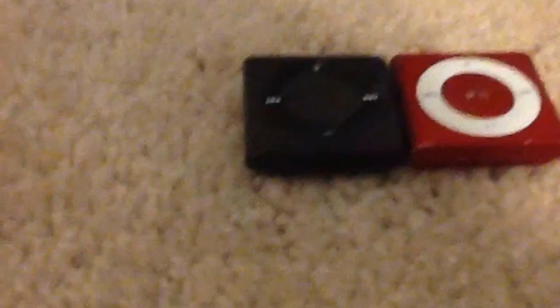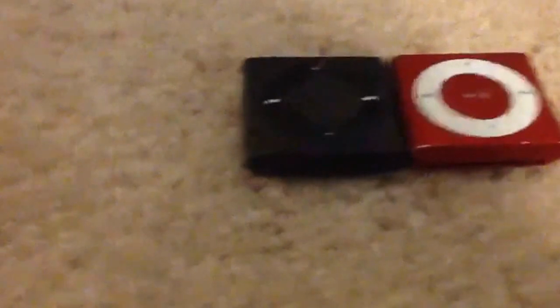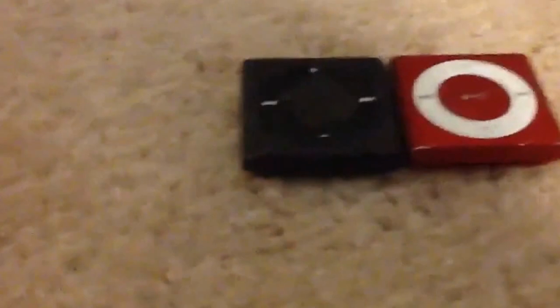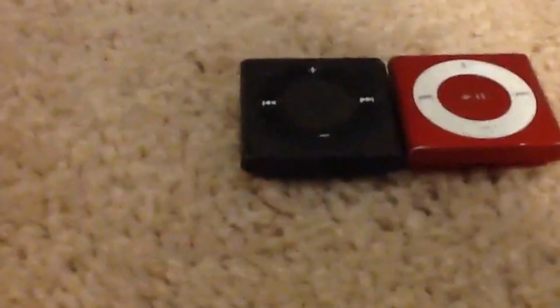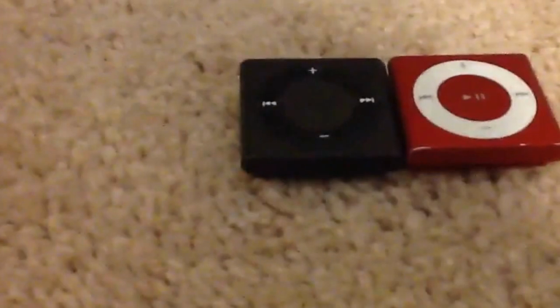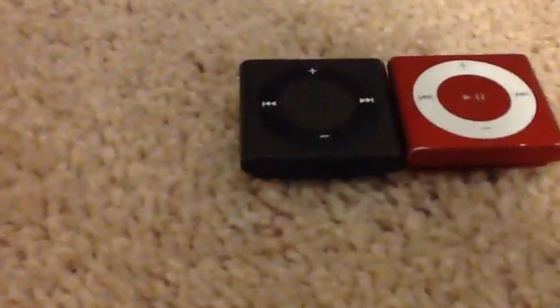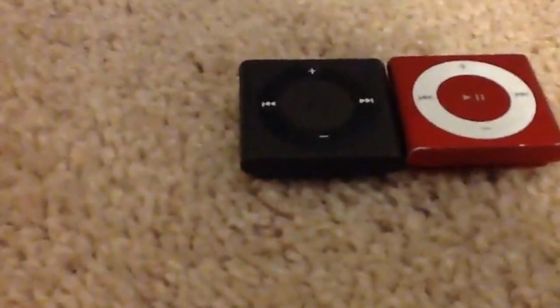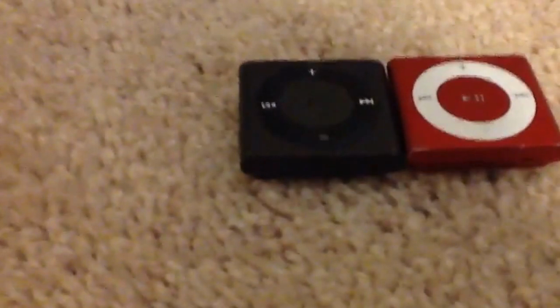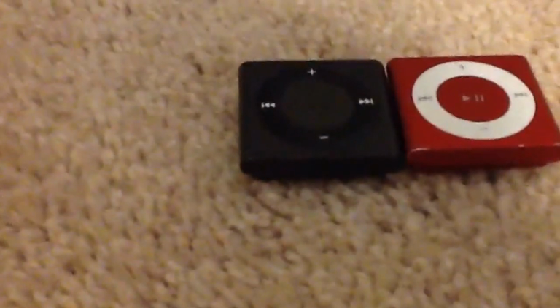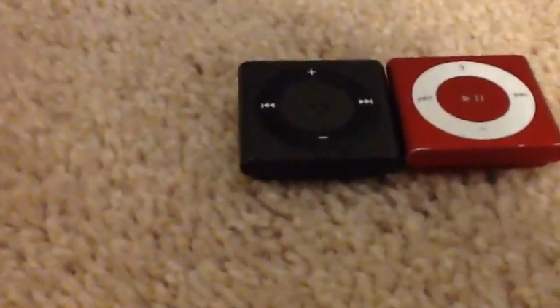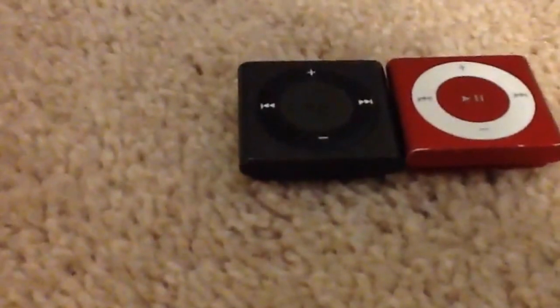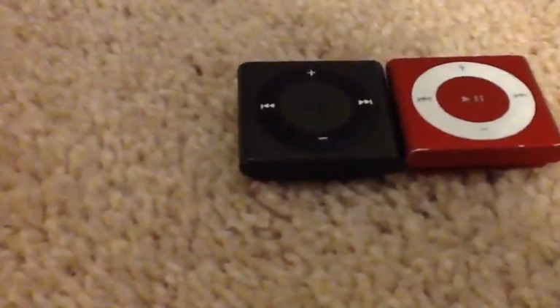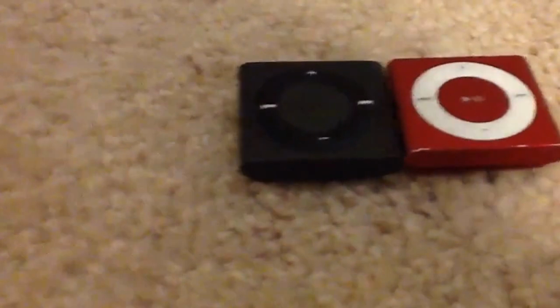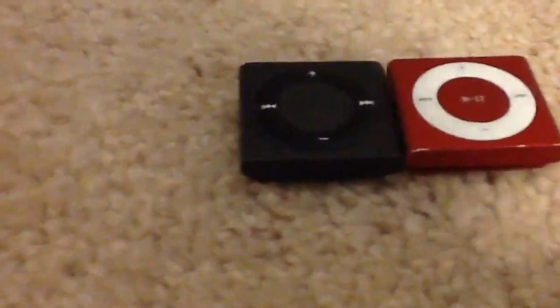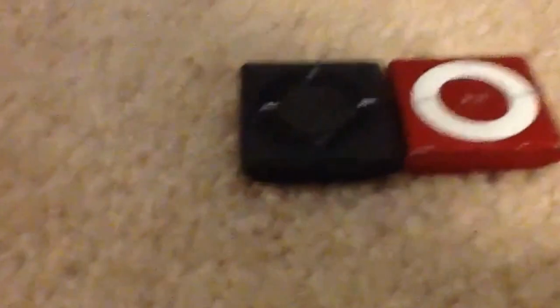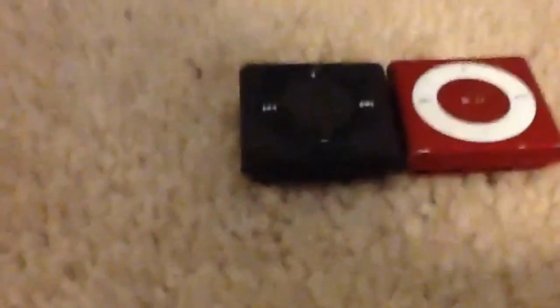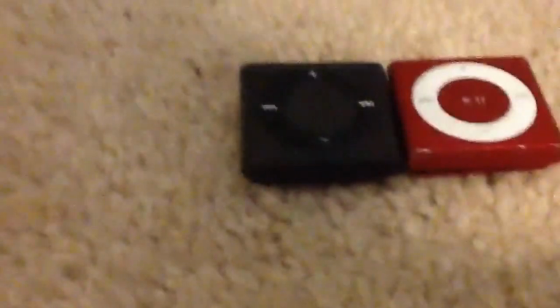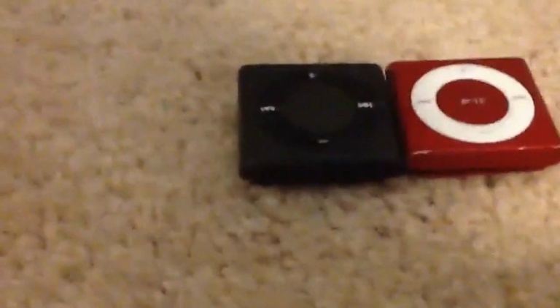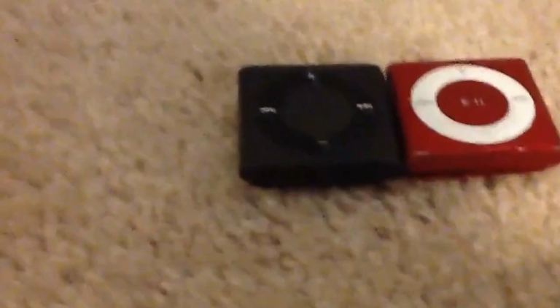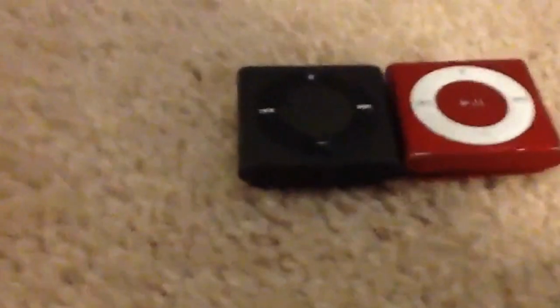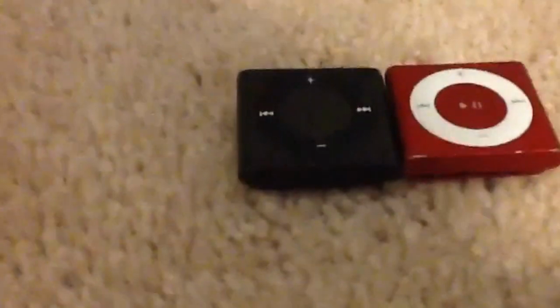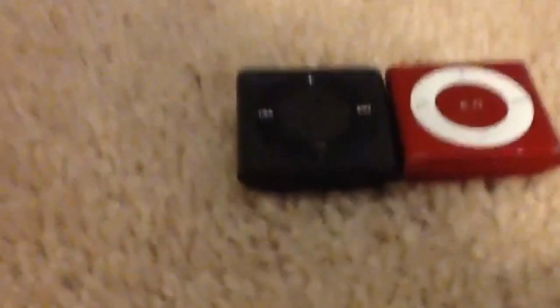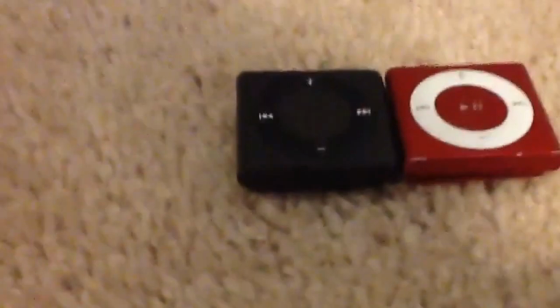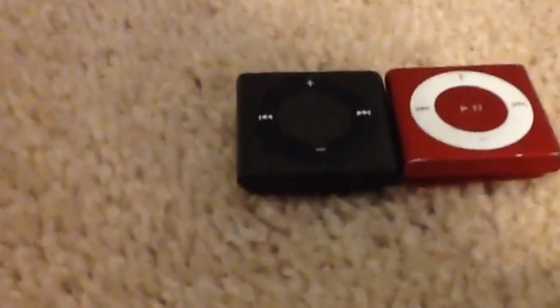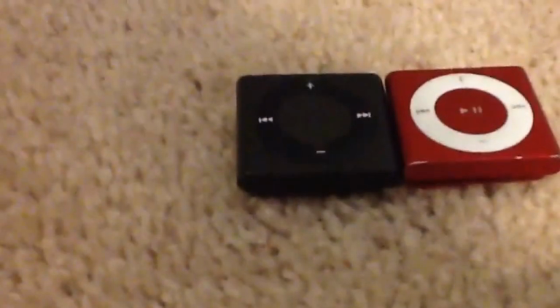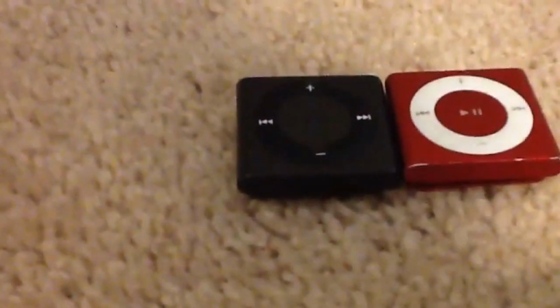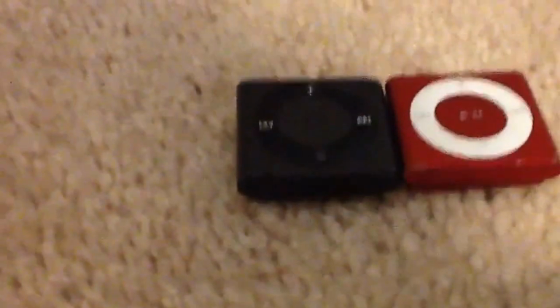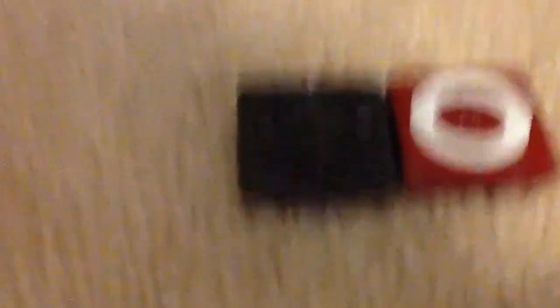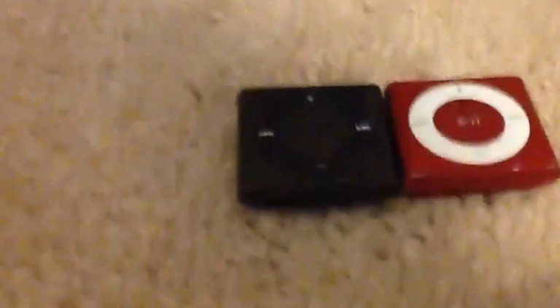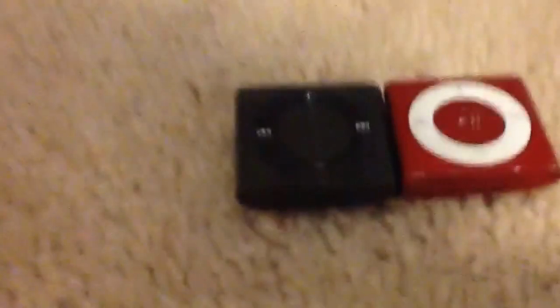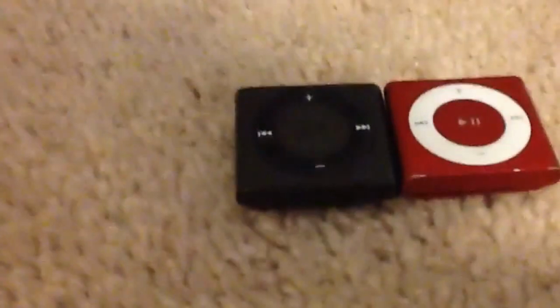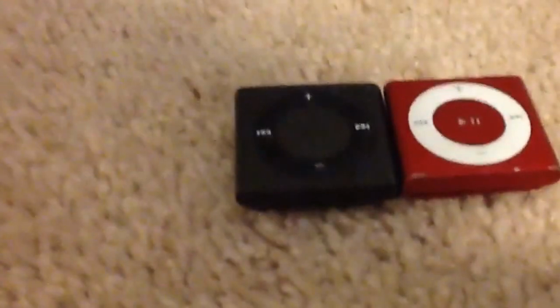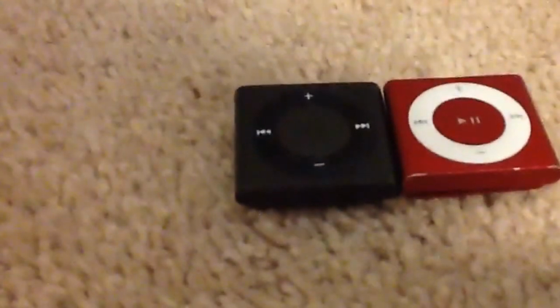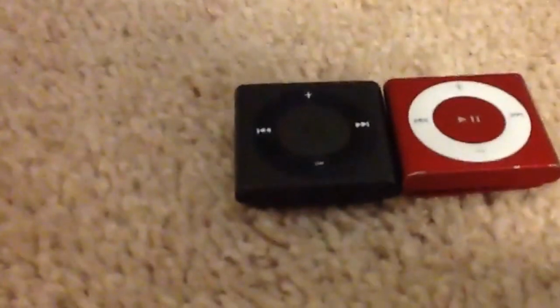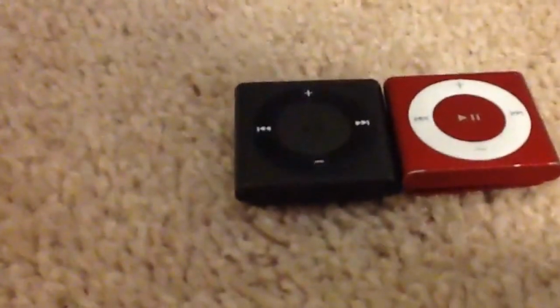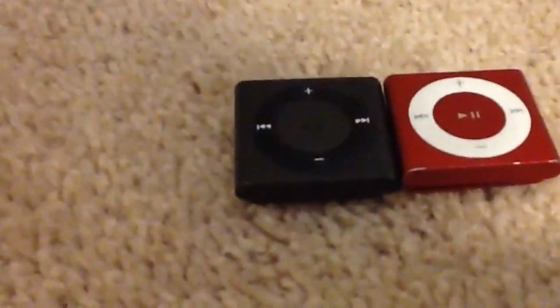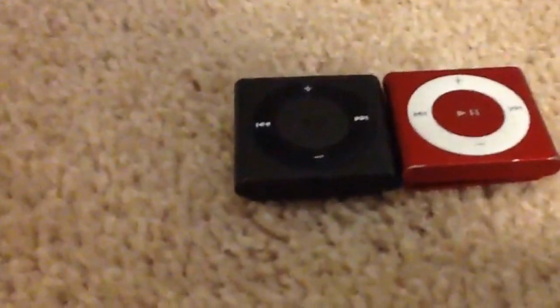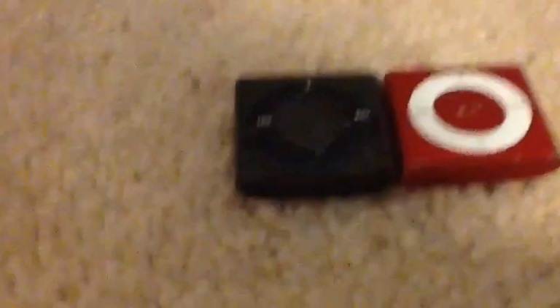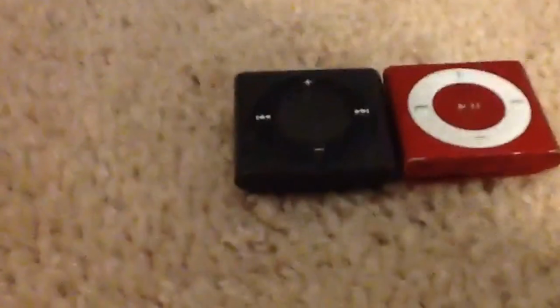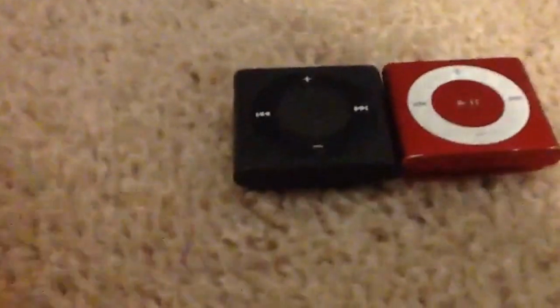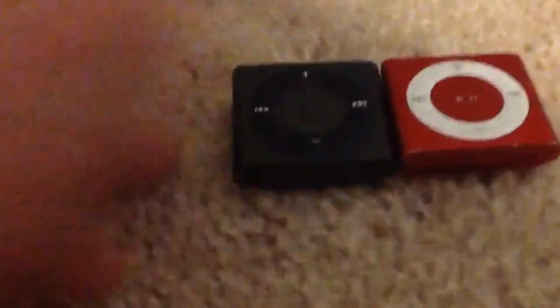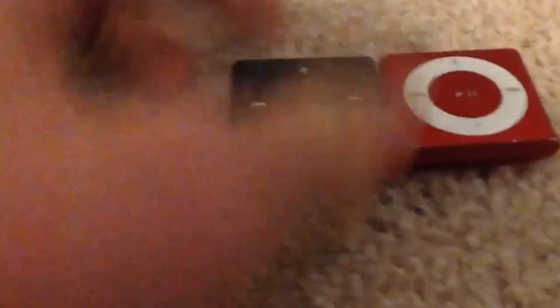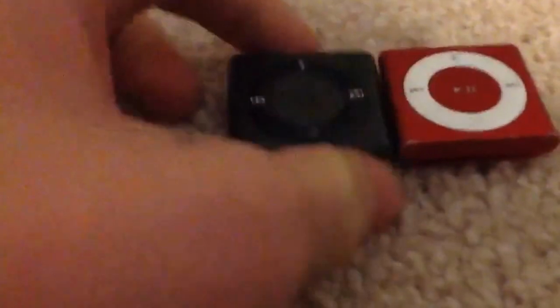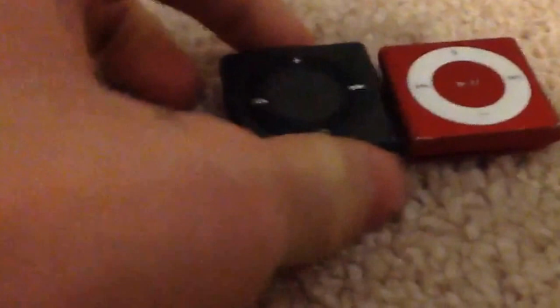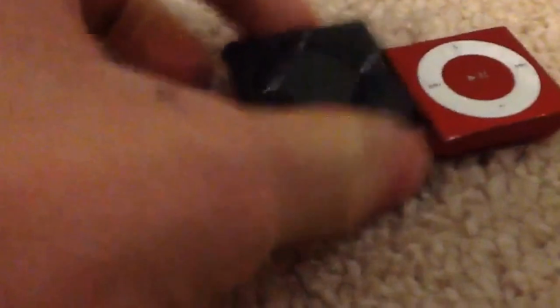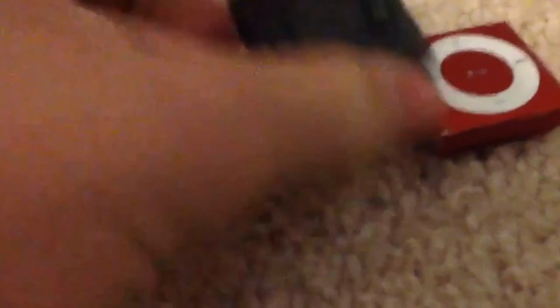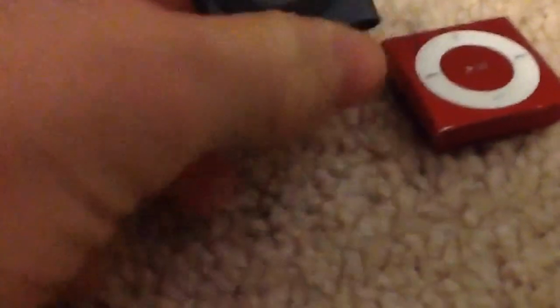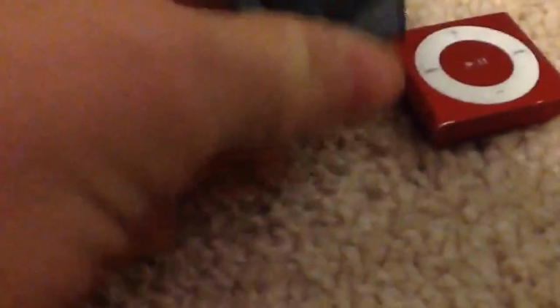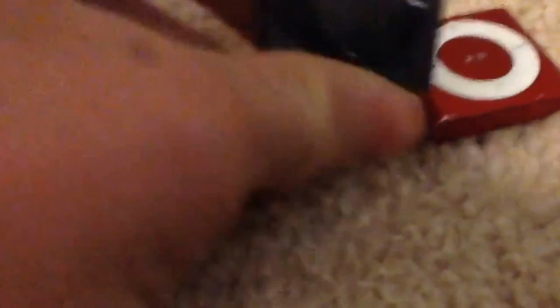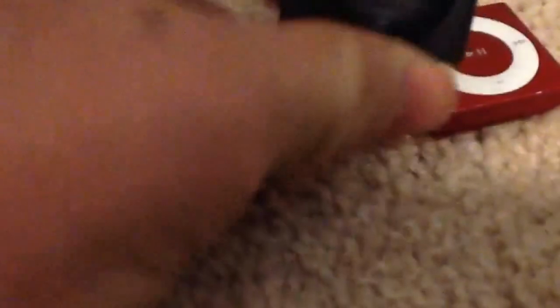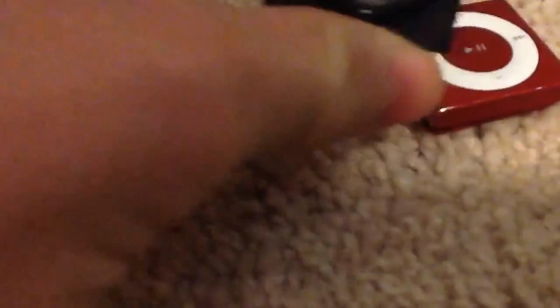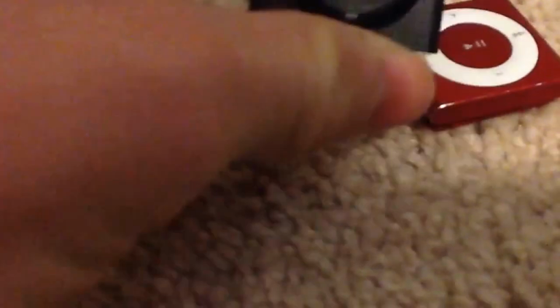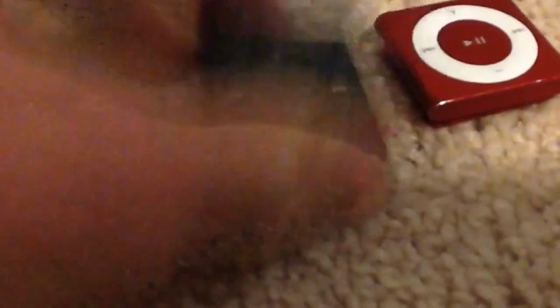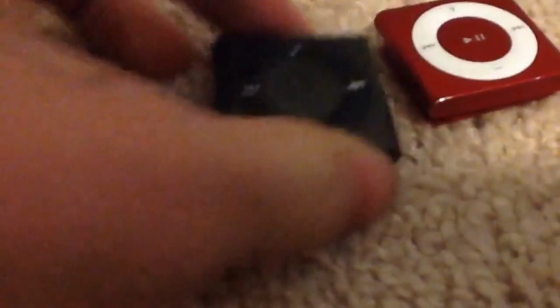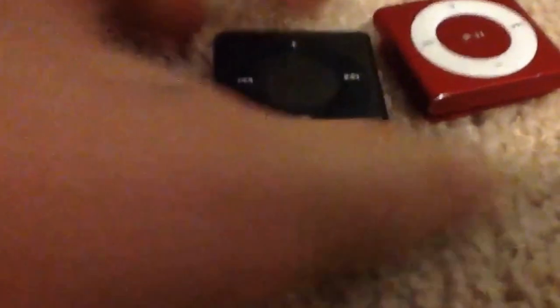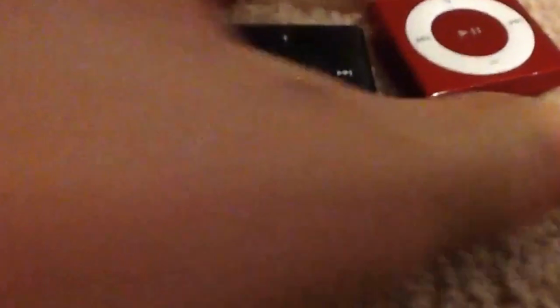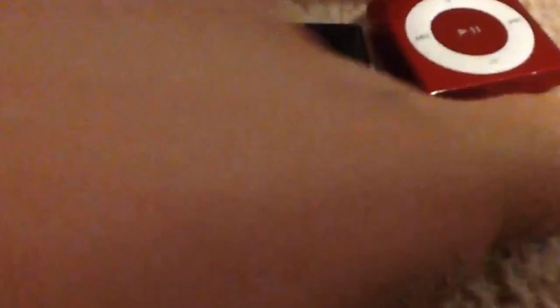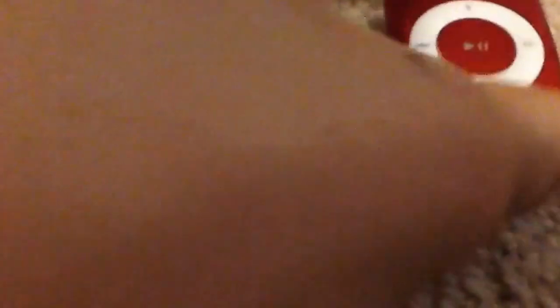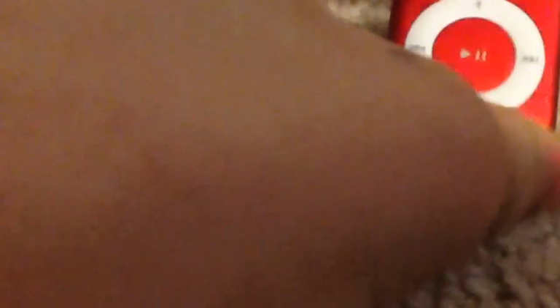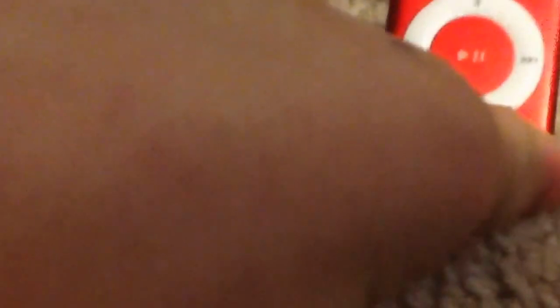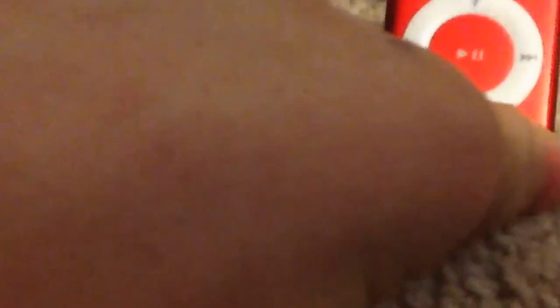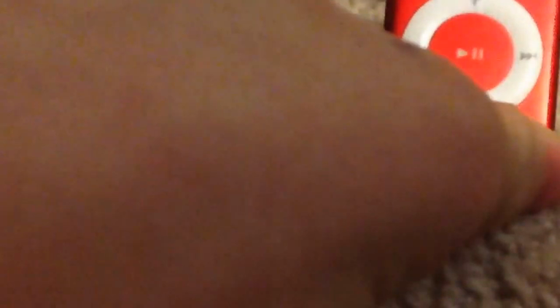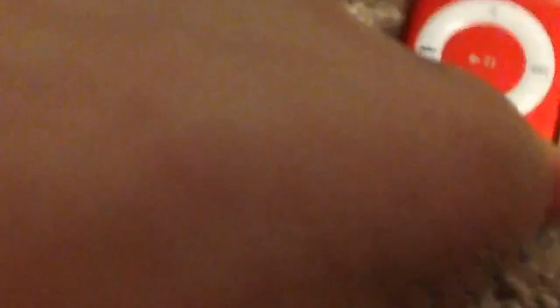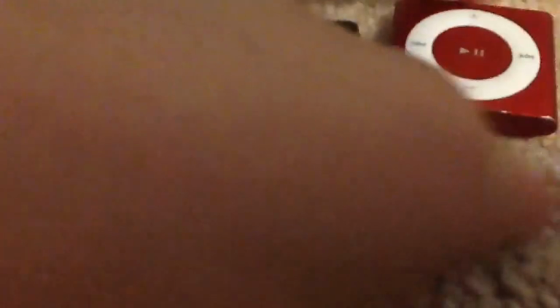Hi guys, guys here, and today I'm reviewing the iPod Shuffle from 2015, this one right here. This is 2012.